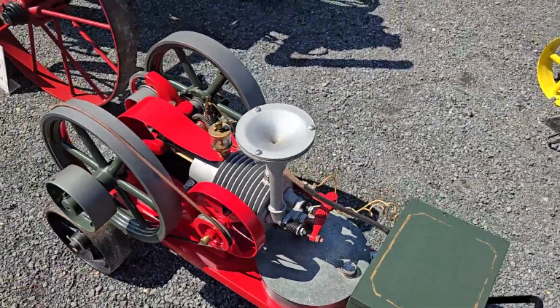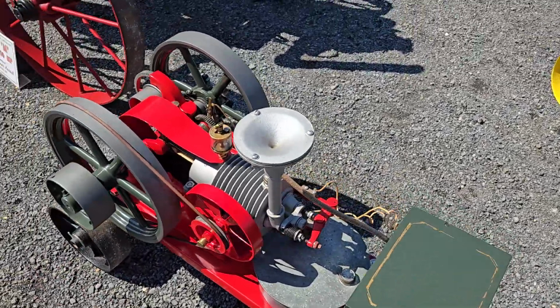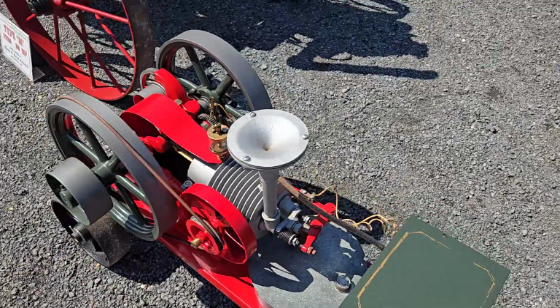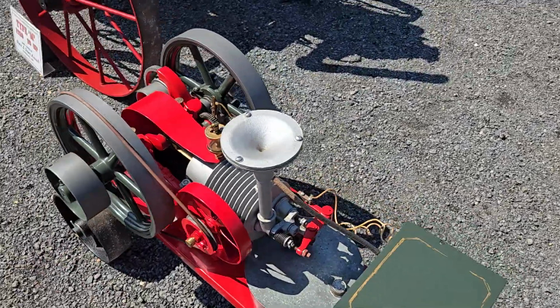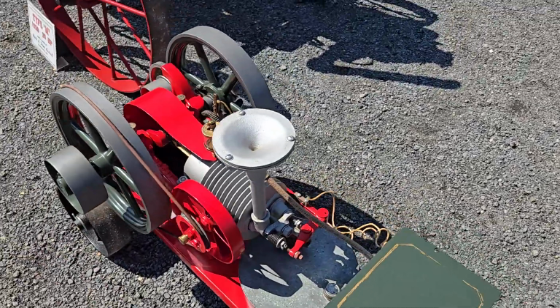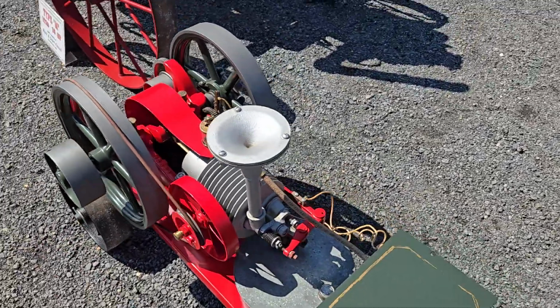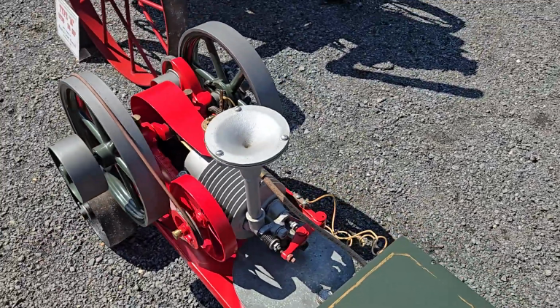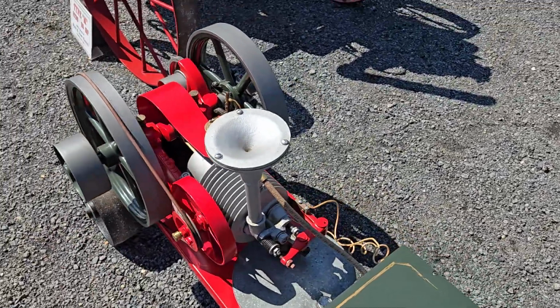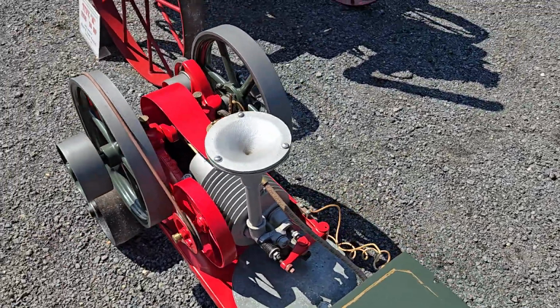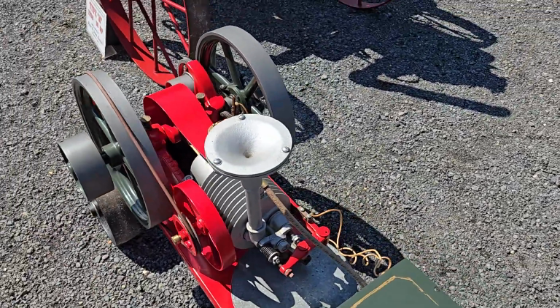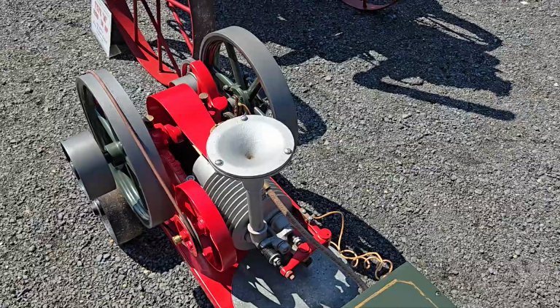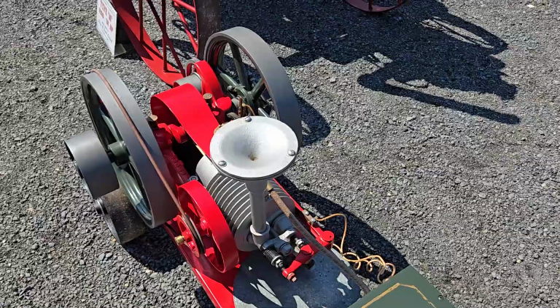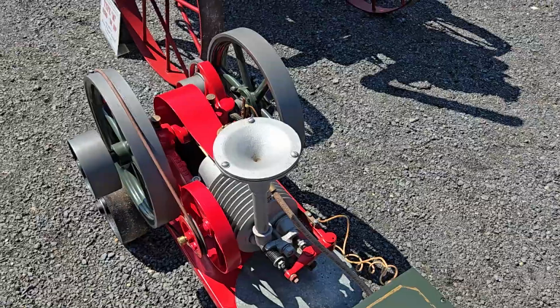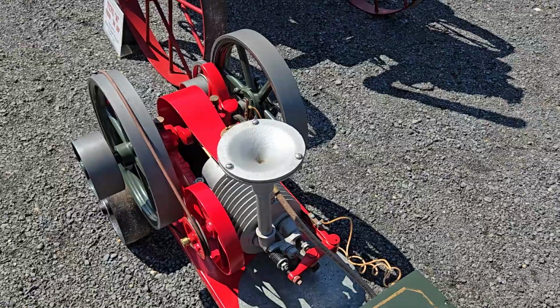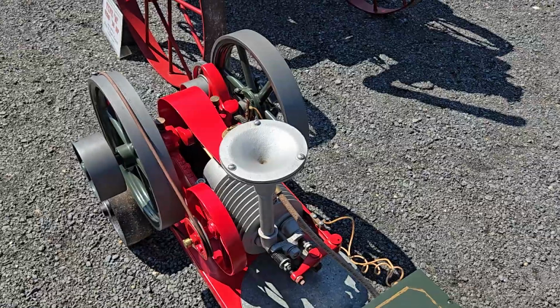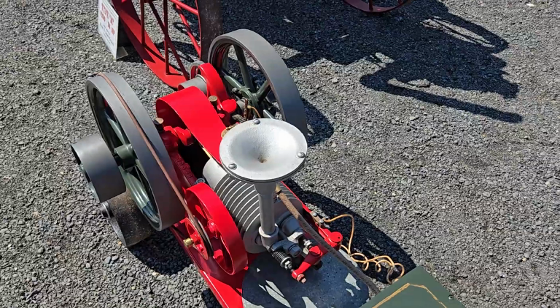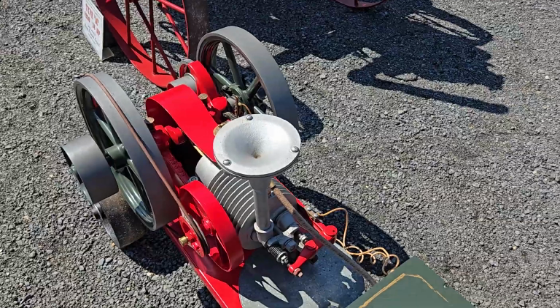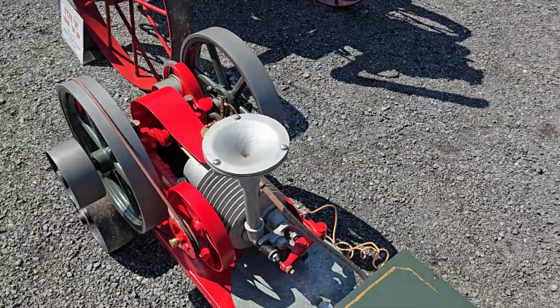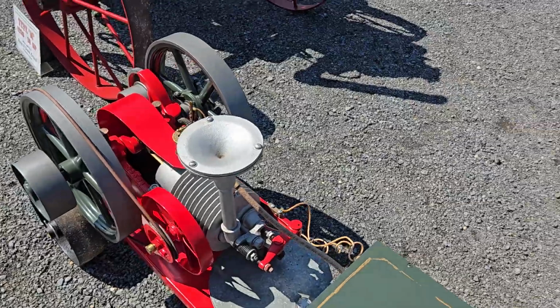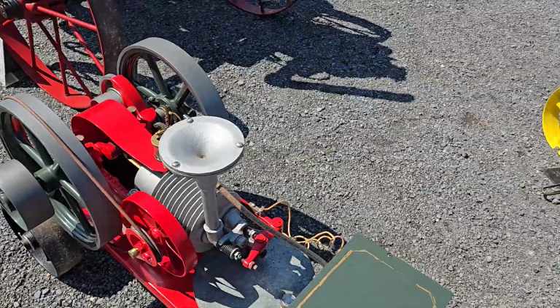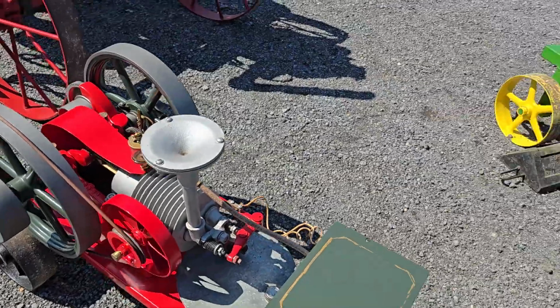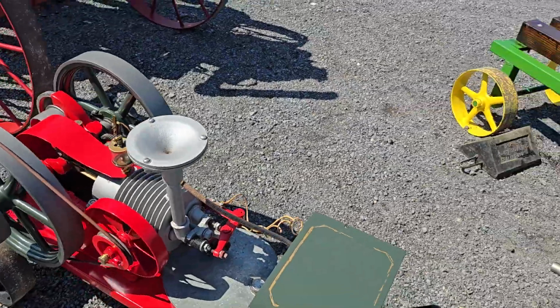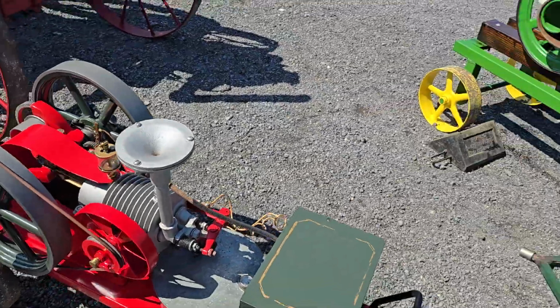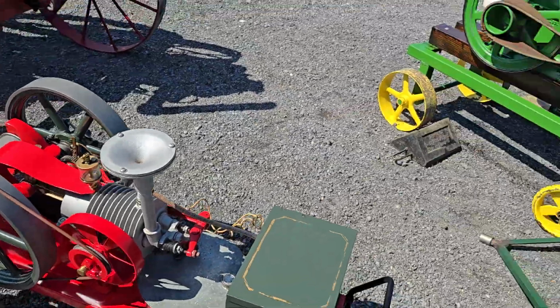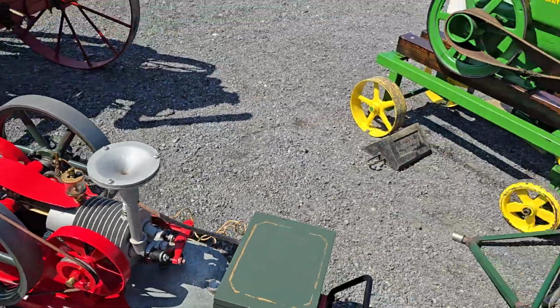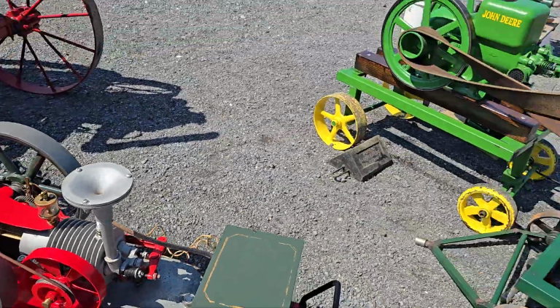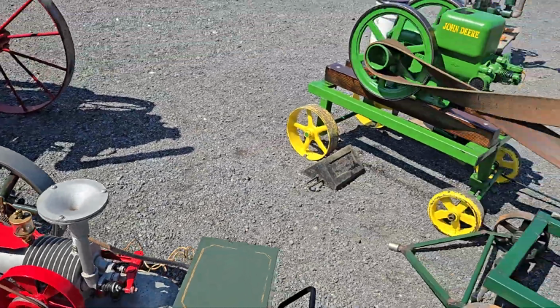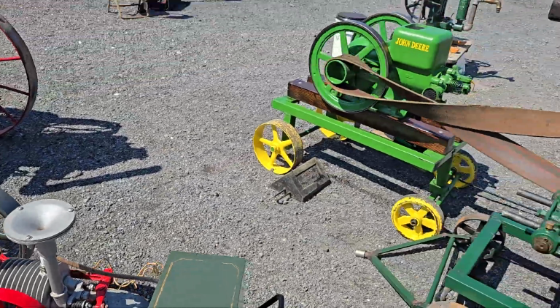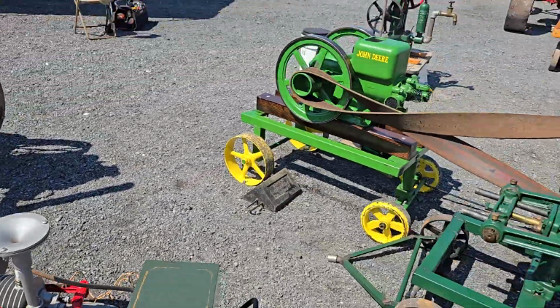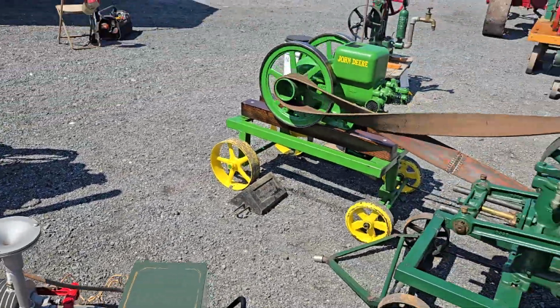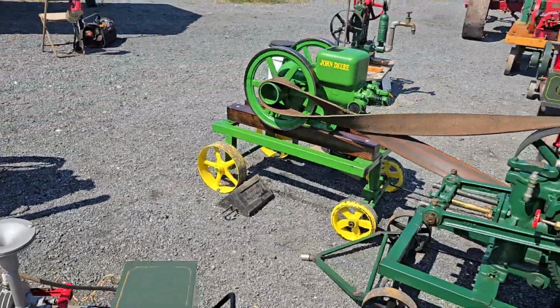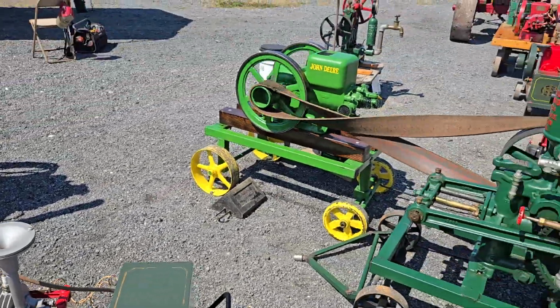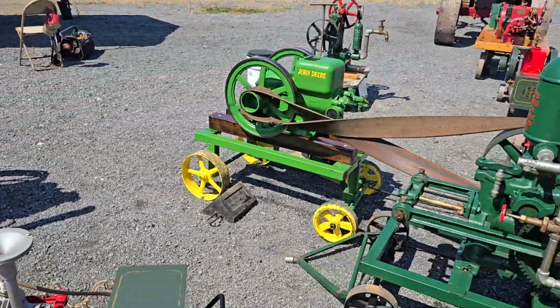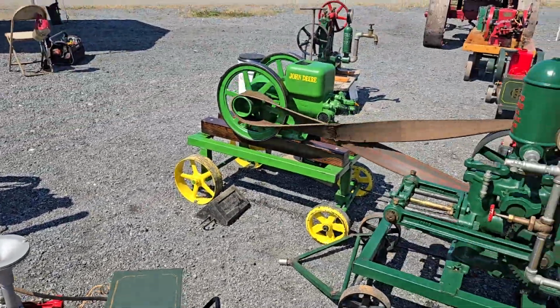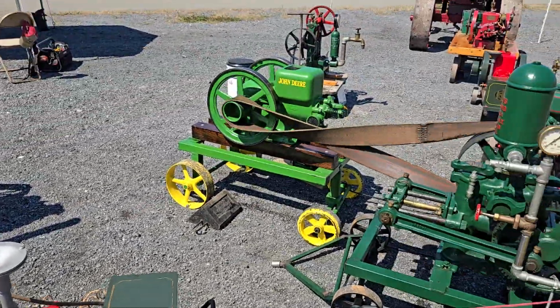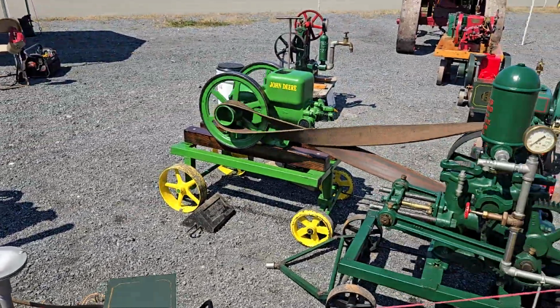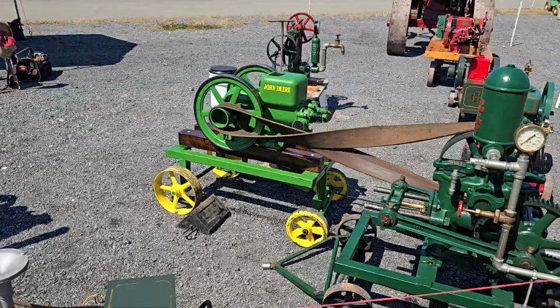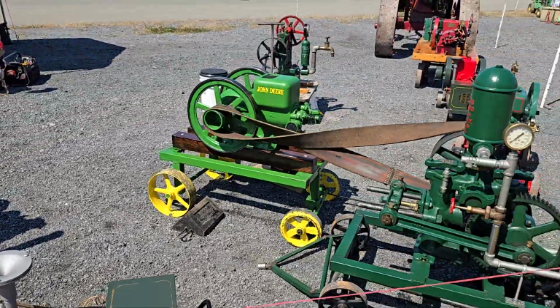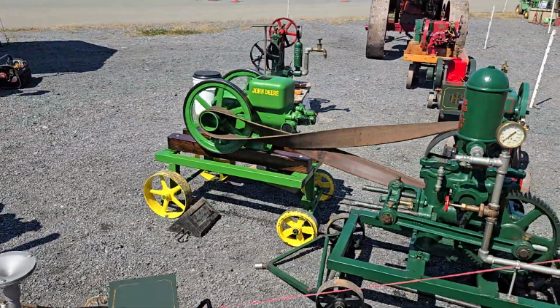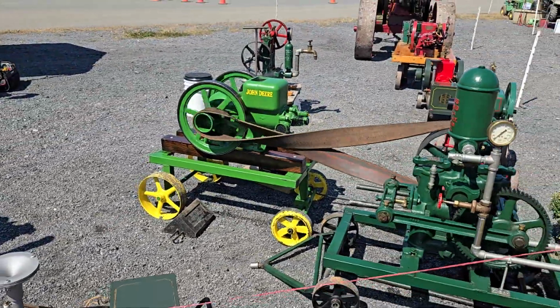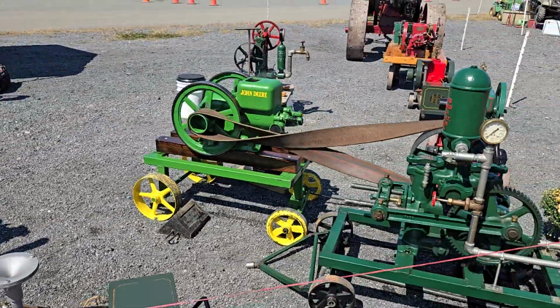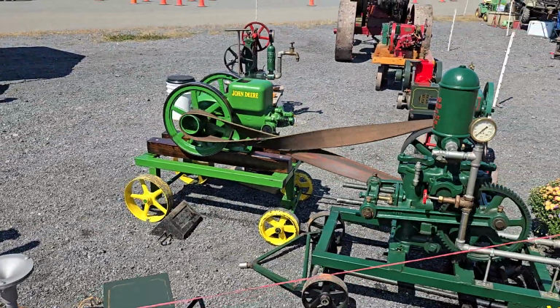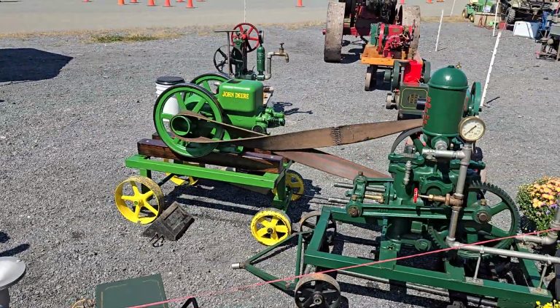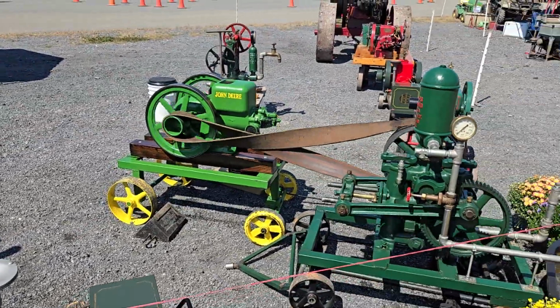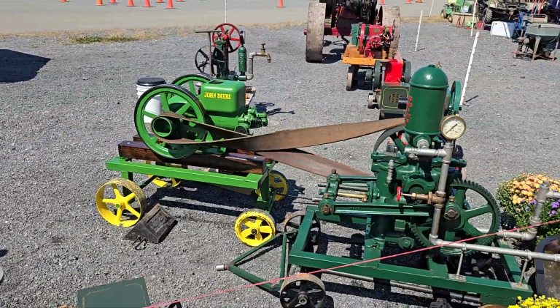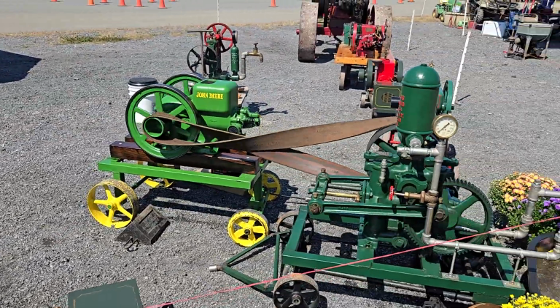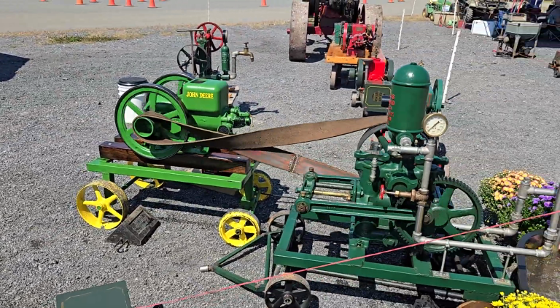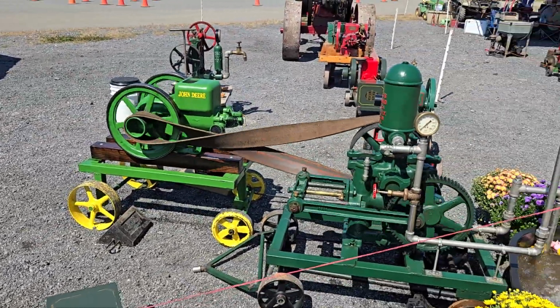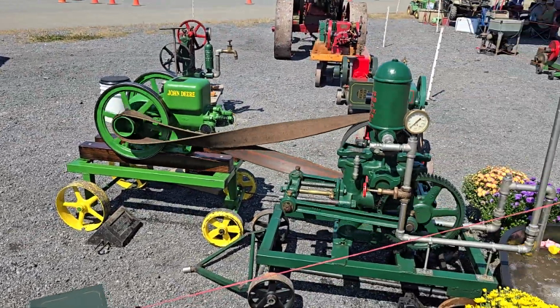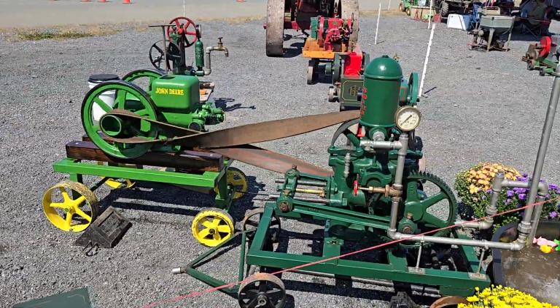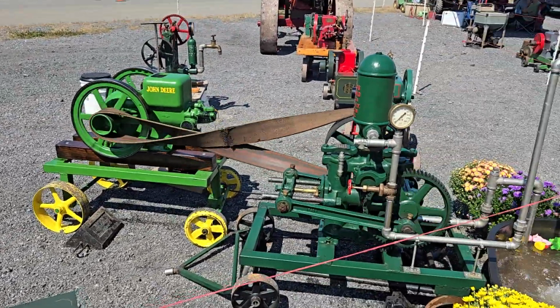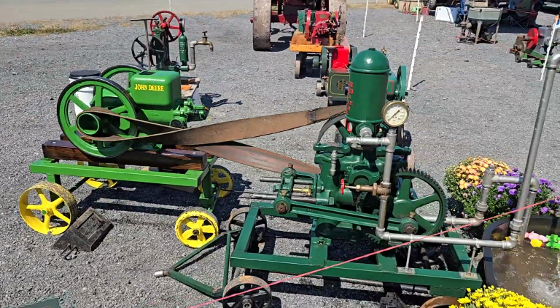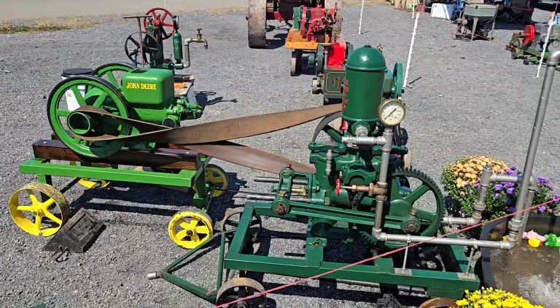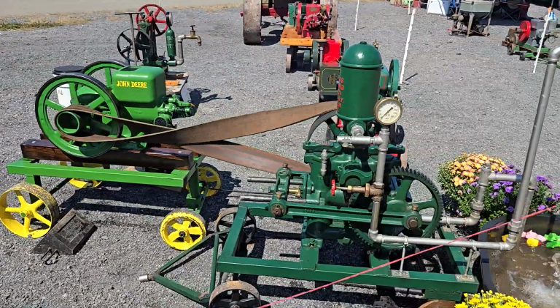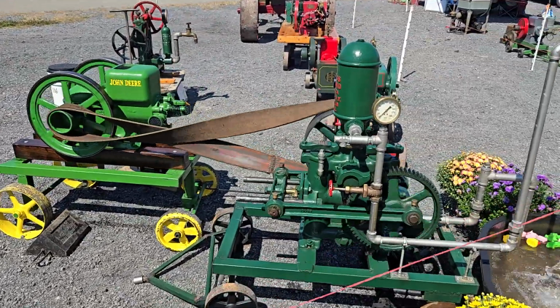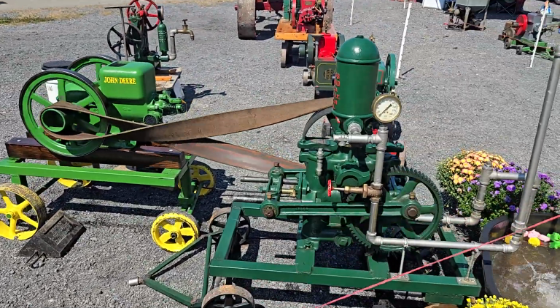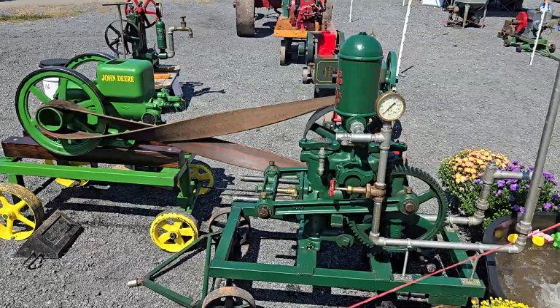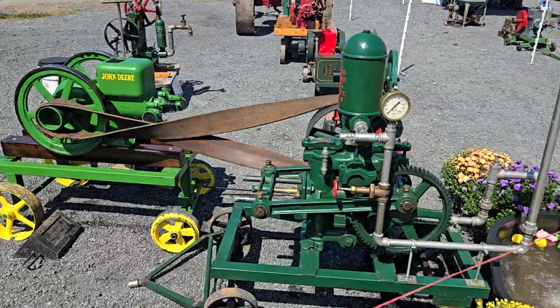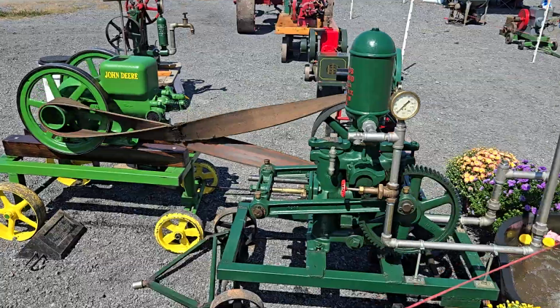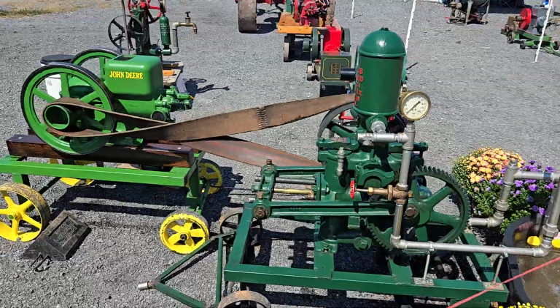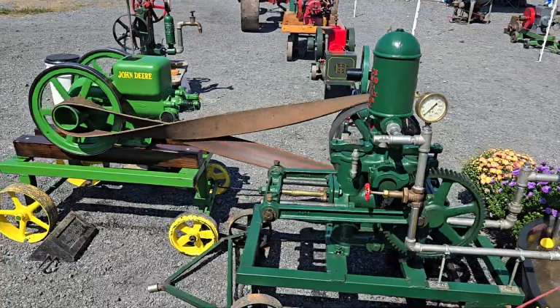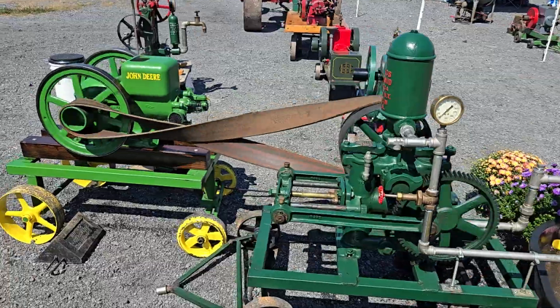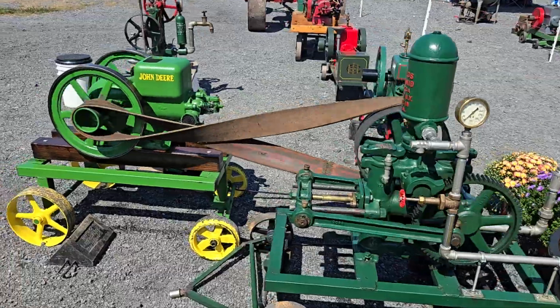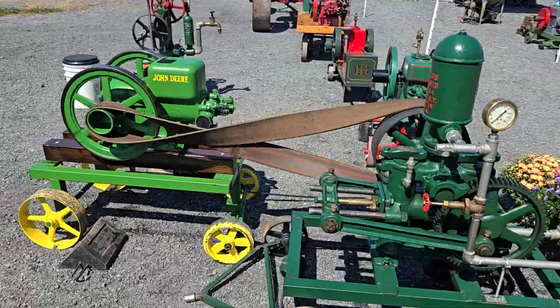You like that little one, Tyler? Yep. All right, next up we have the John Deere running the water pump.